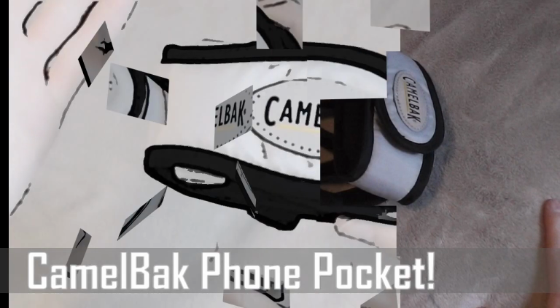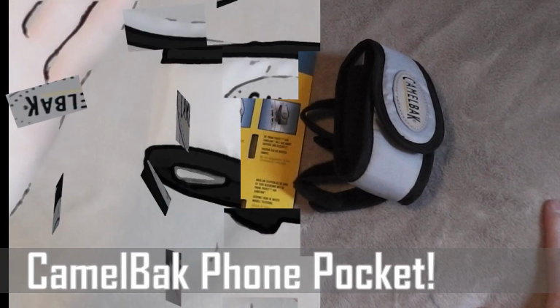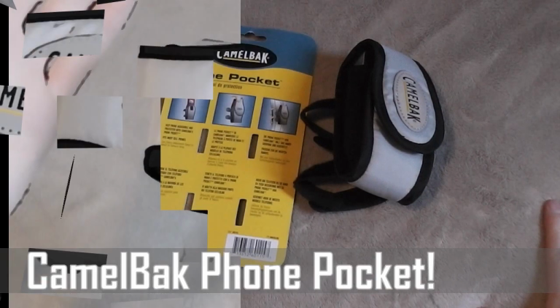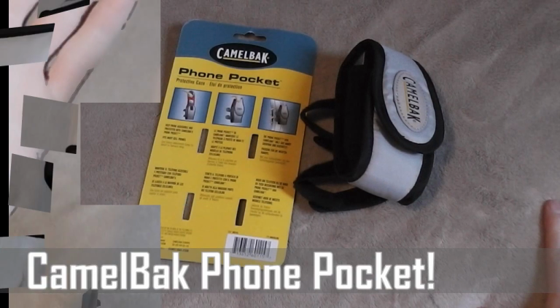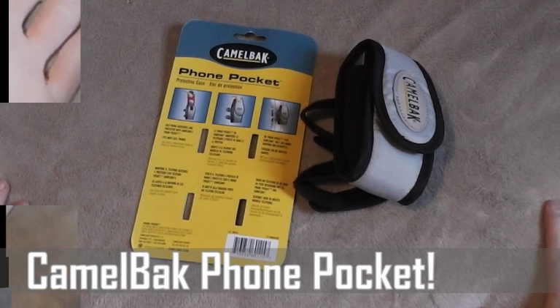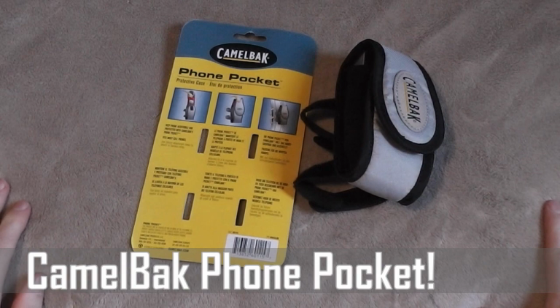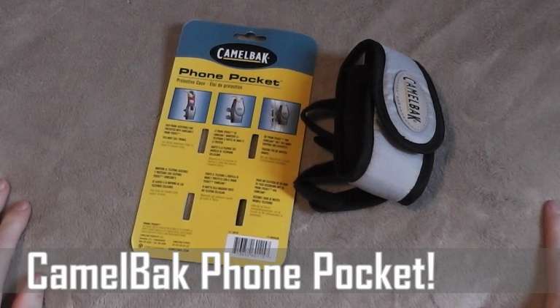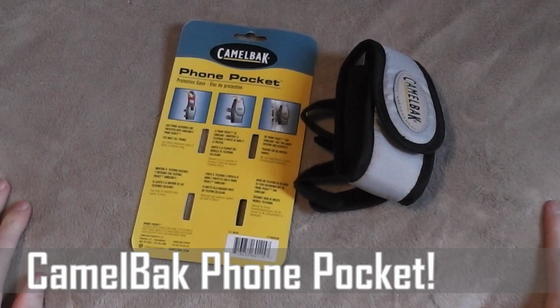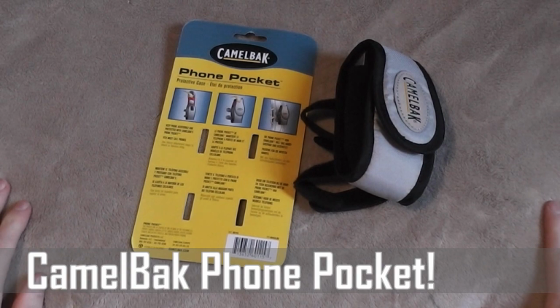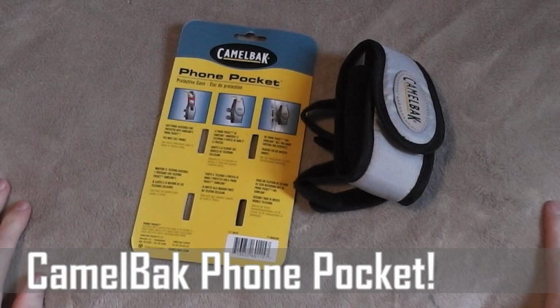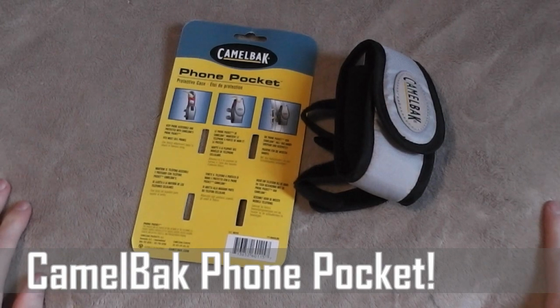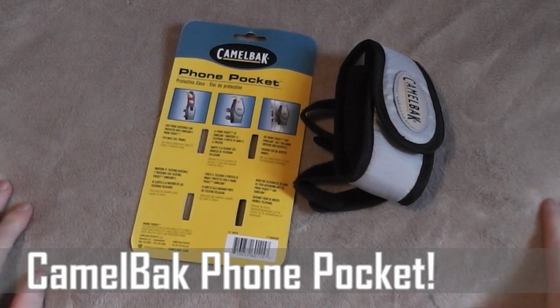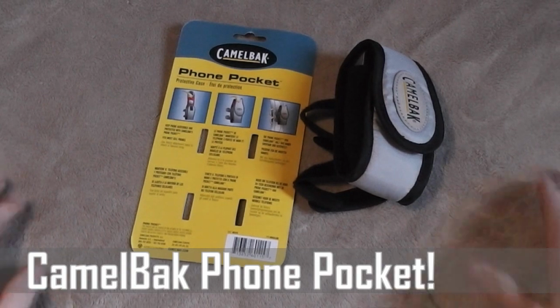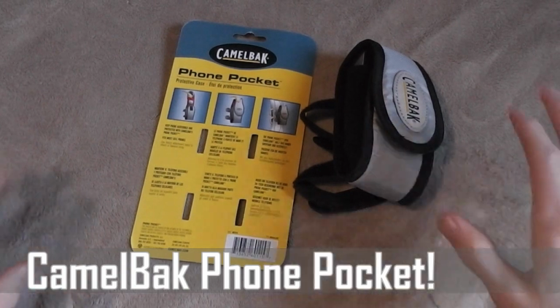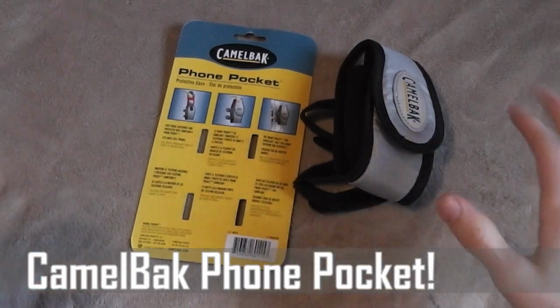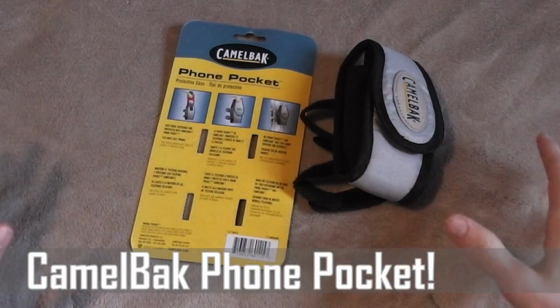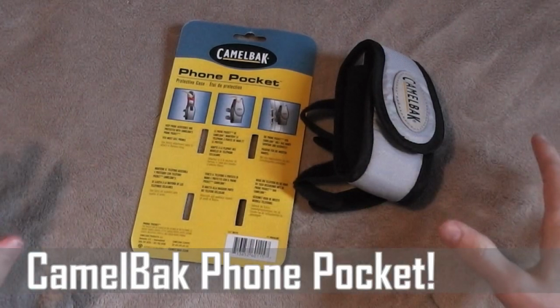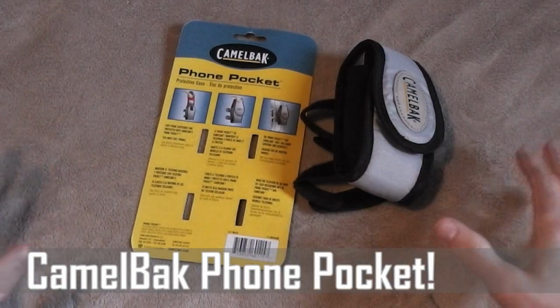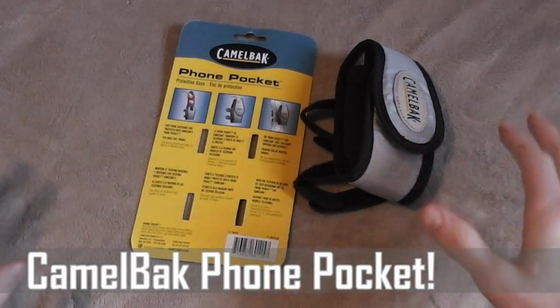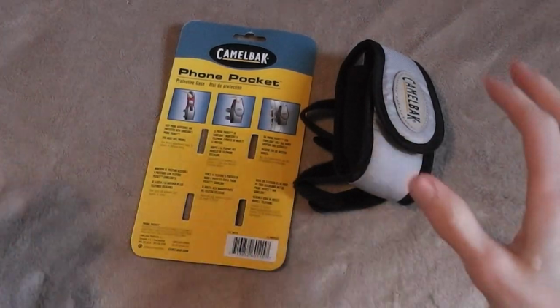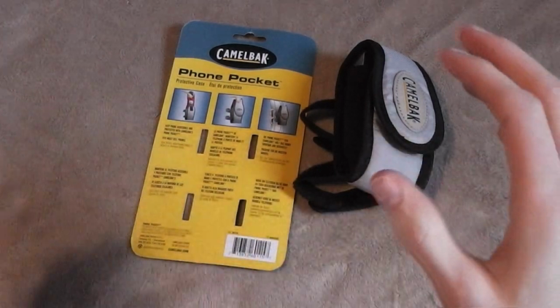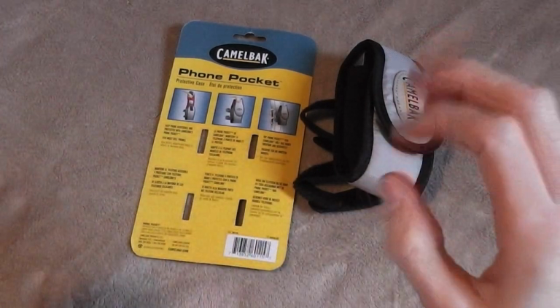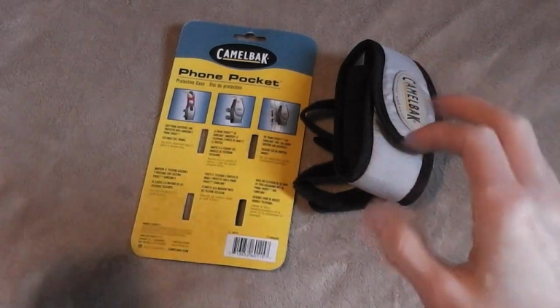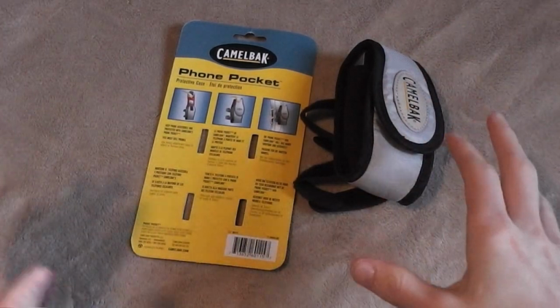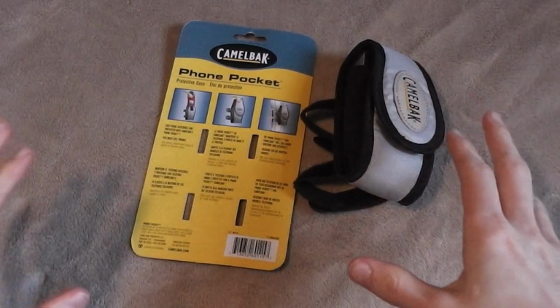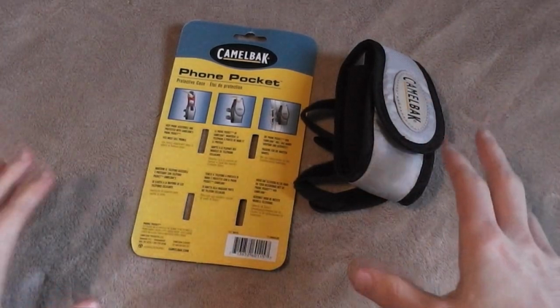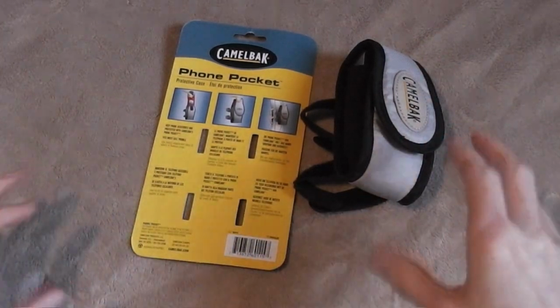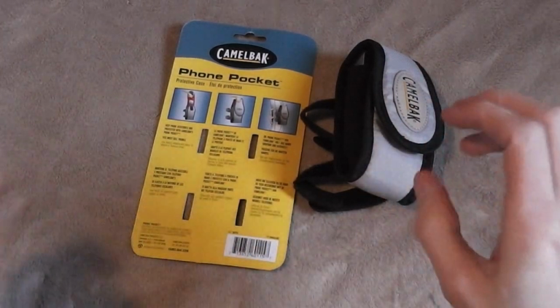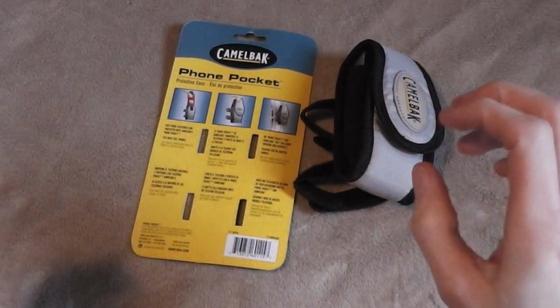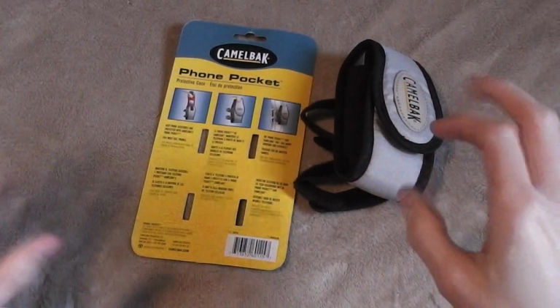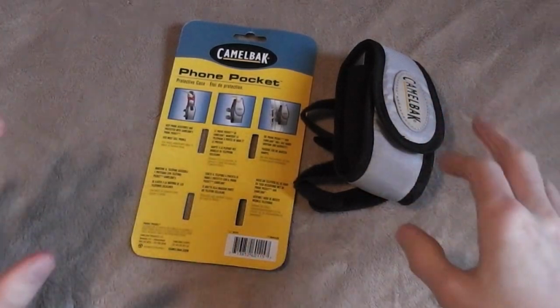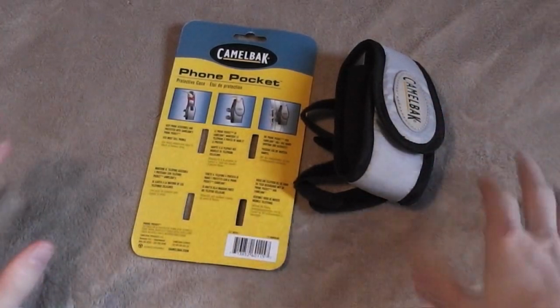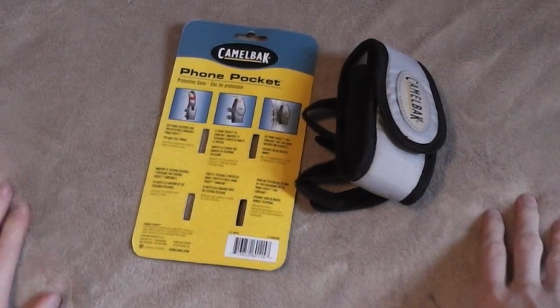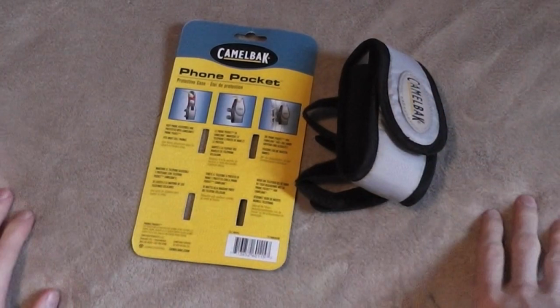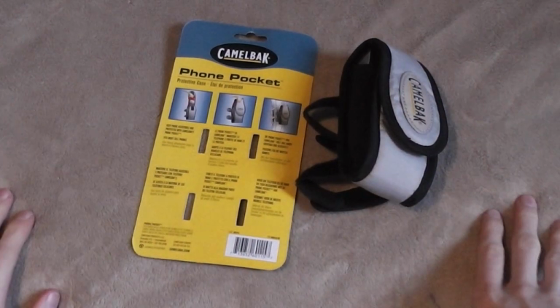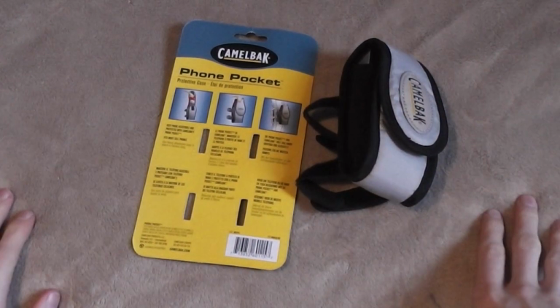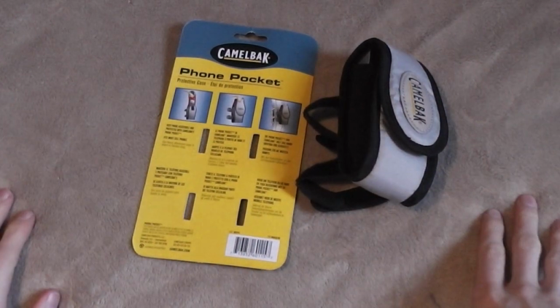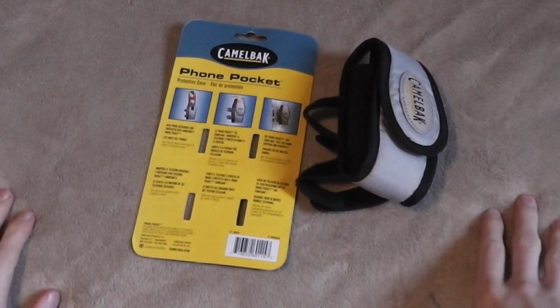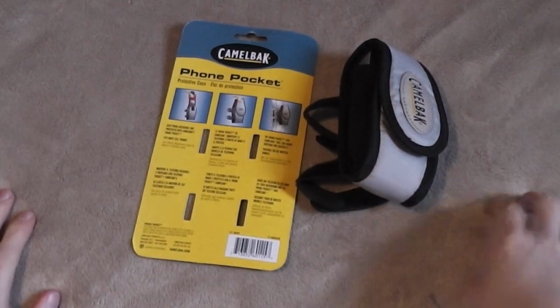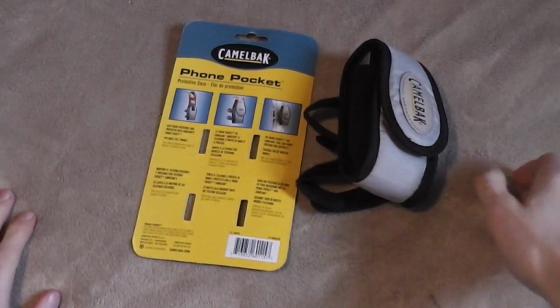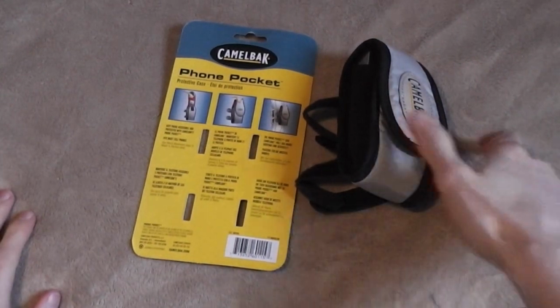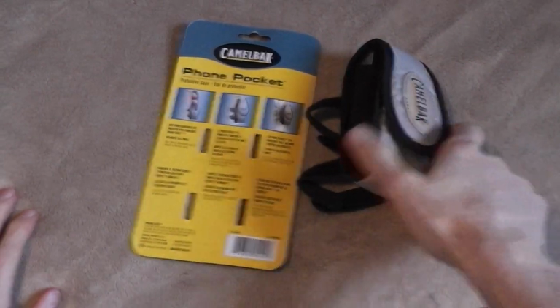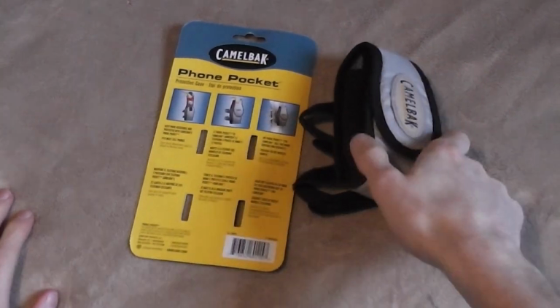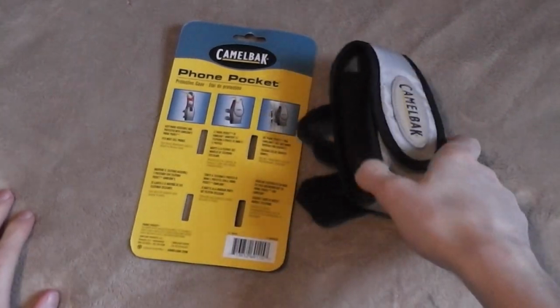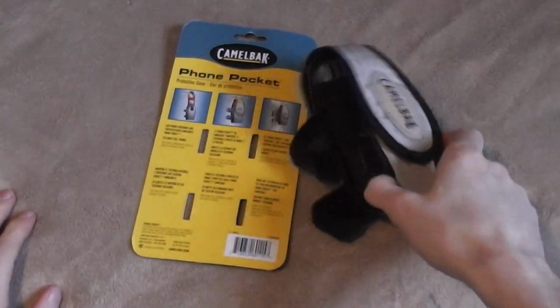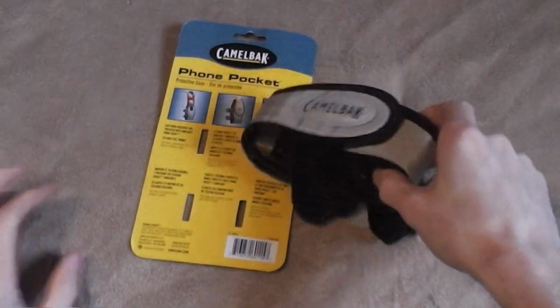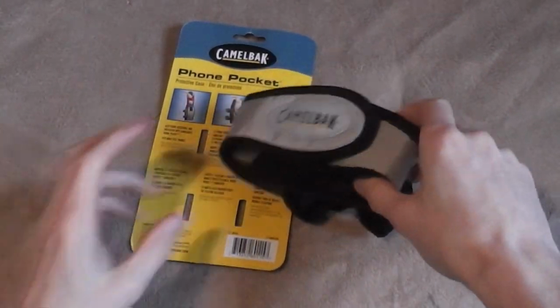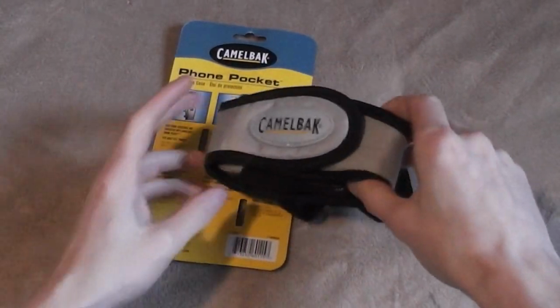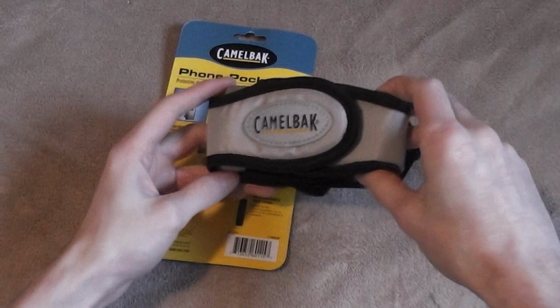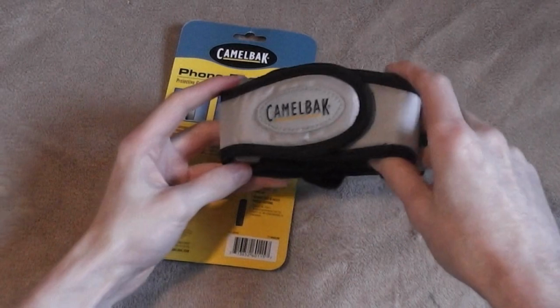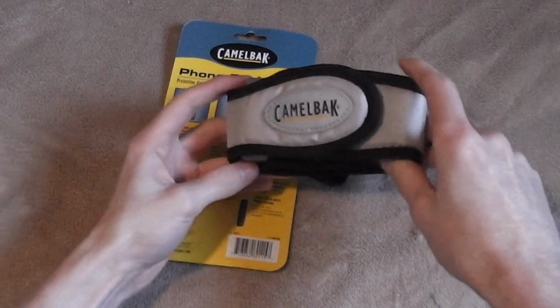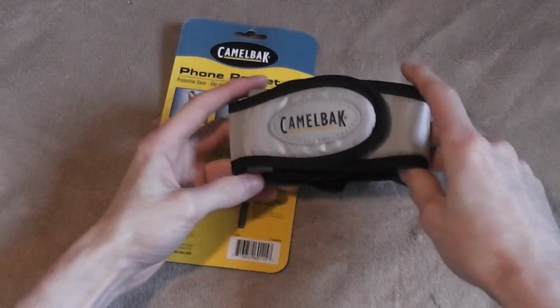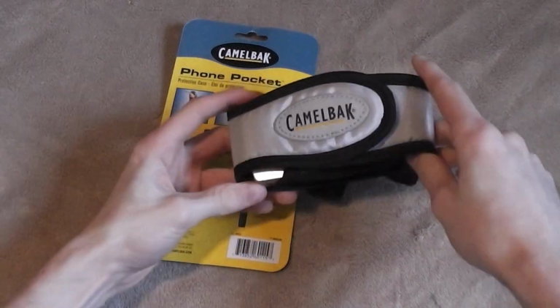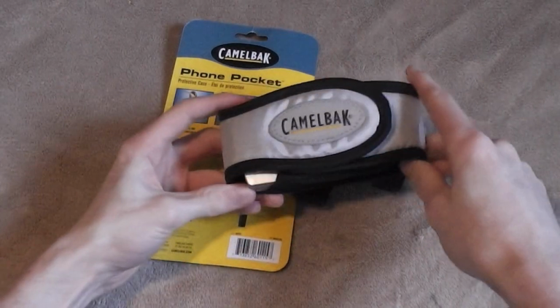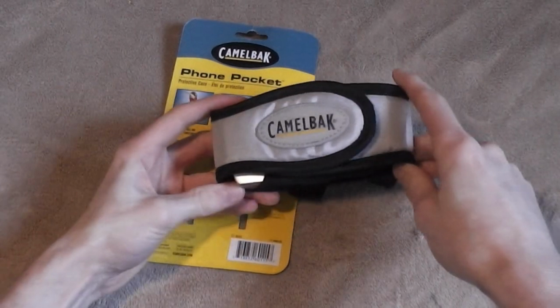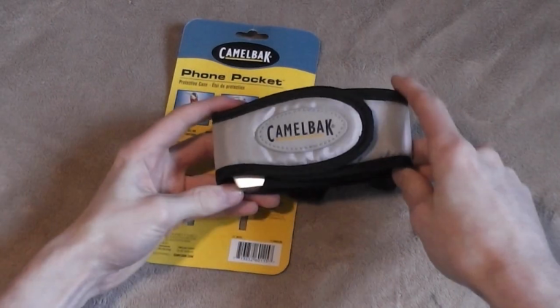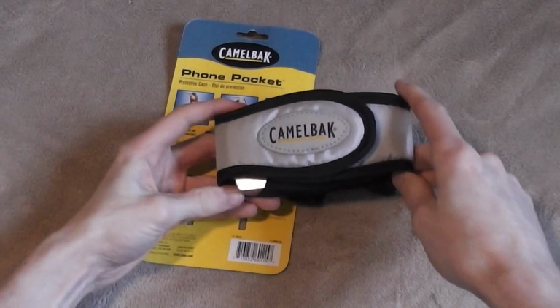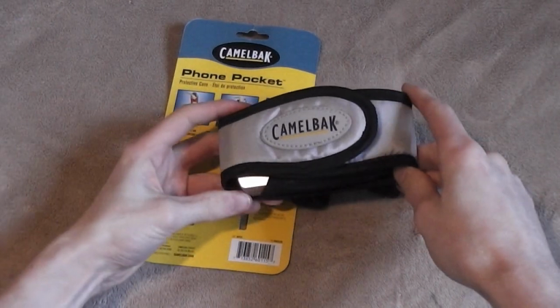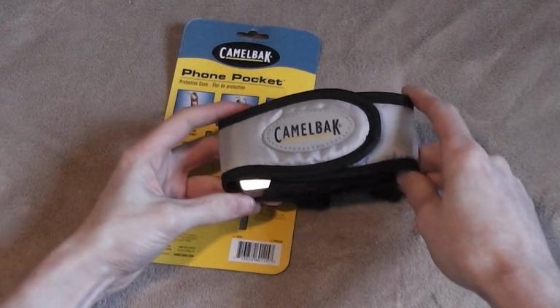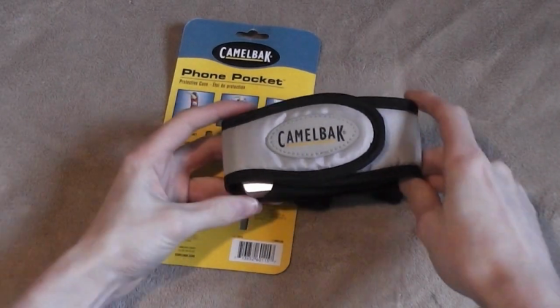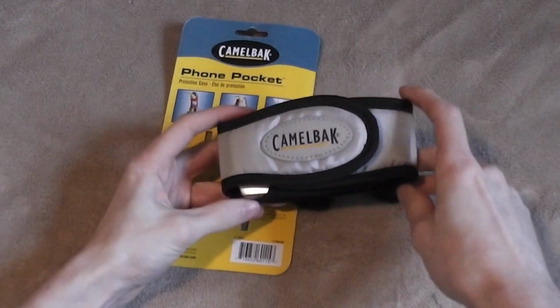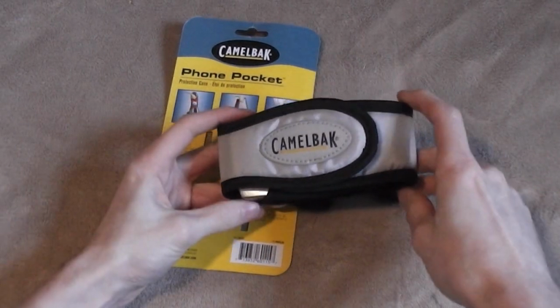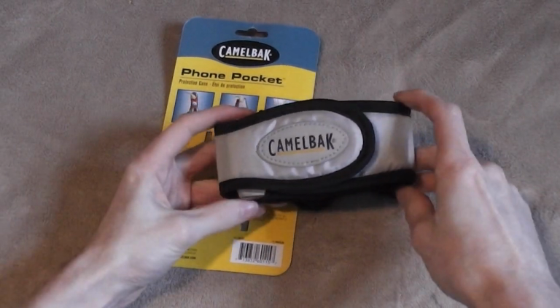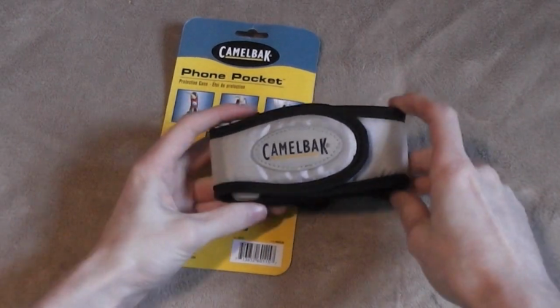Hey guys, thanks for joining me today. So as you may know, whenever I find a good deal, I'd love to turn you guys on to it. And this is a really great backpacking accessory that I found recently.